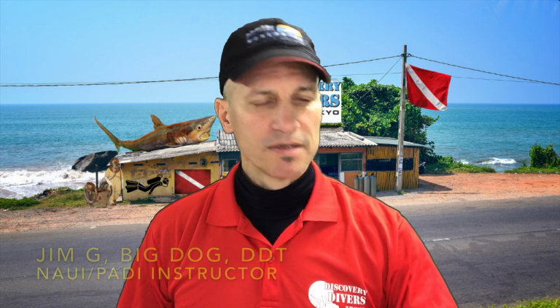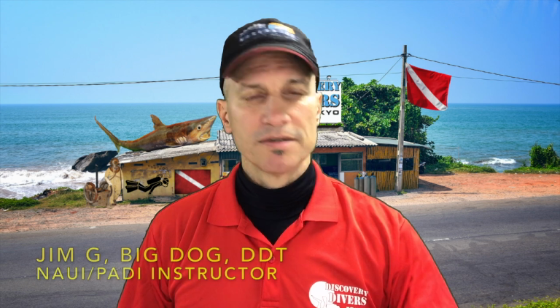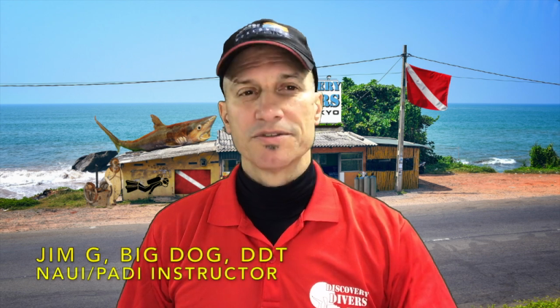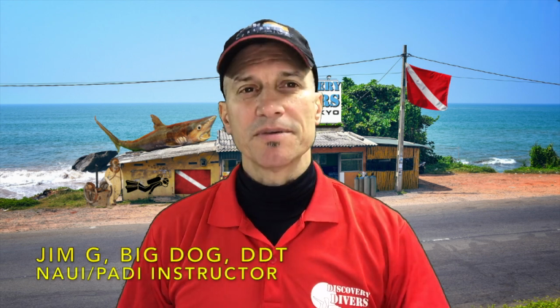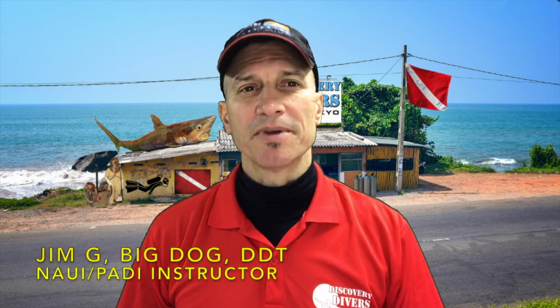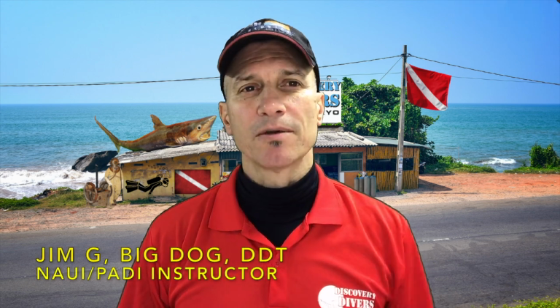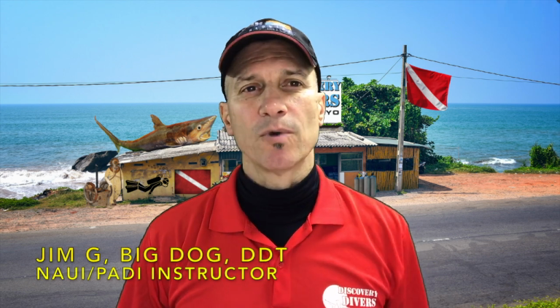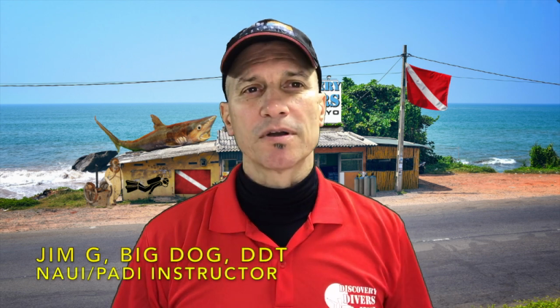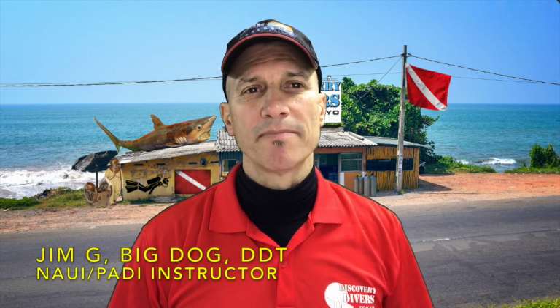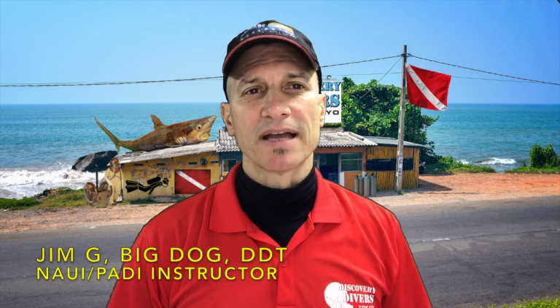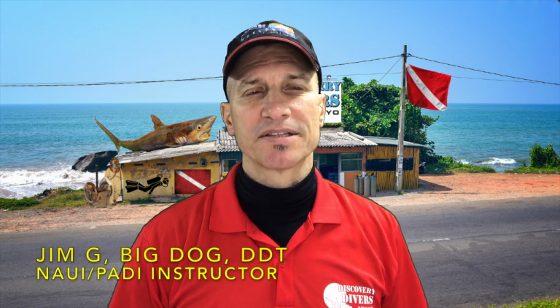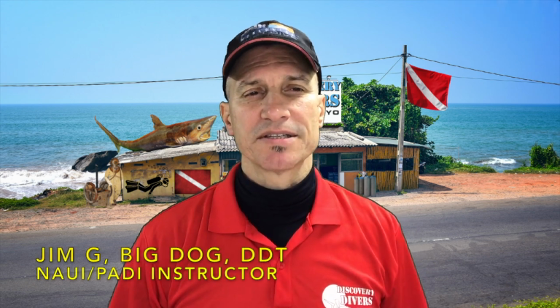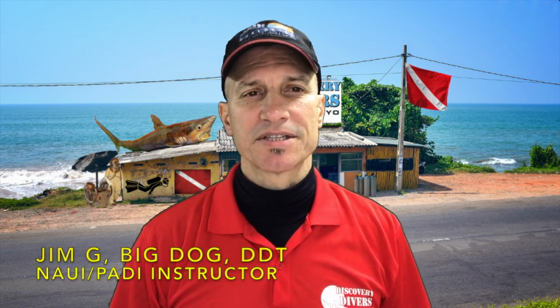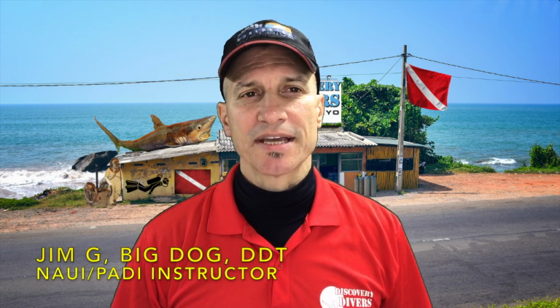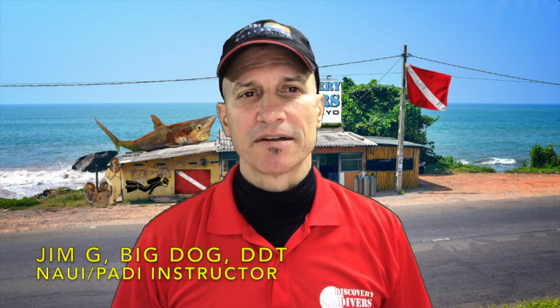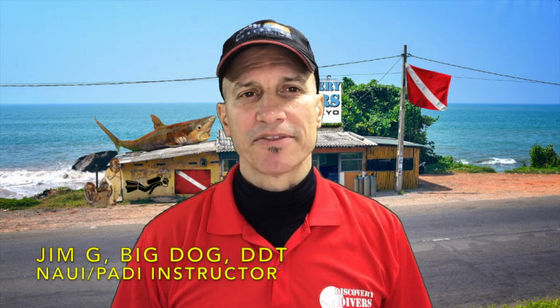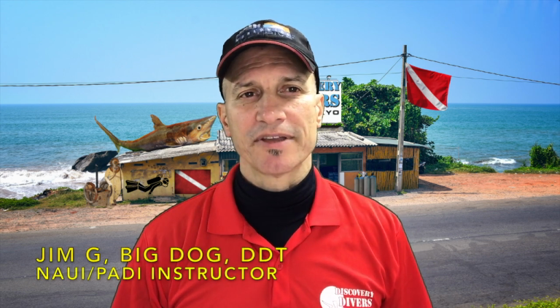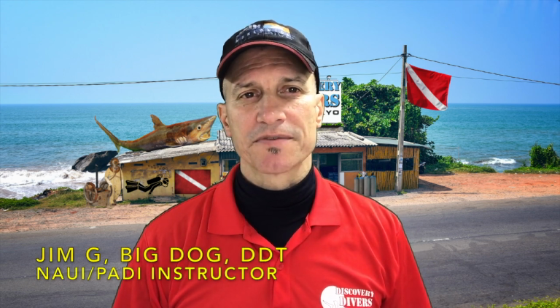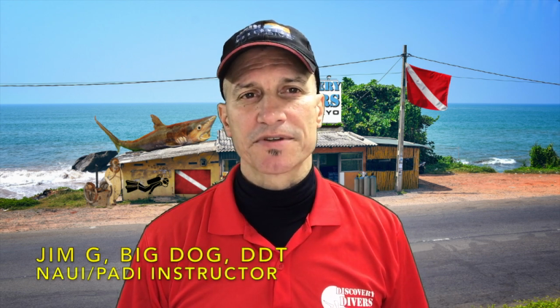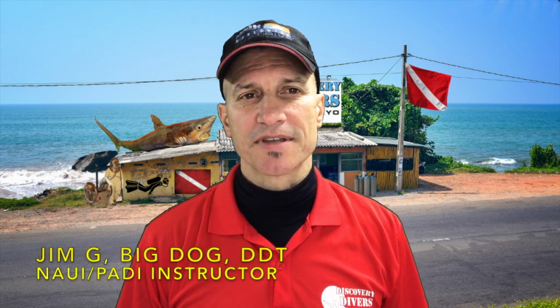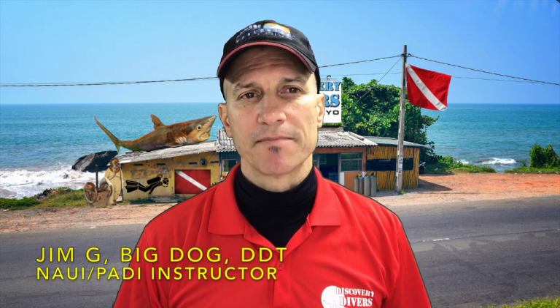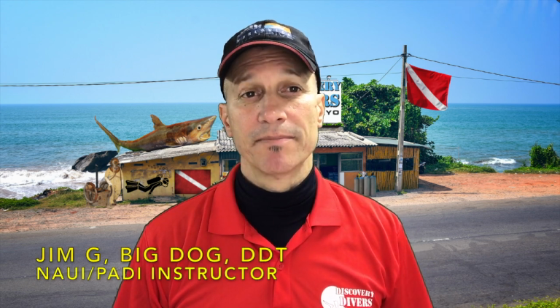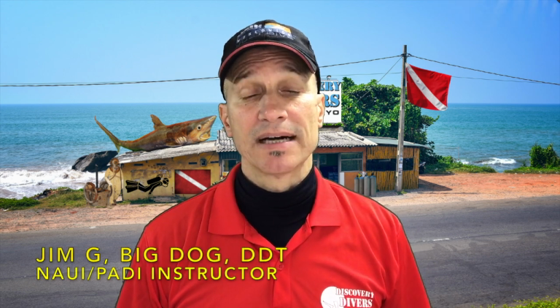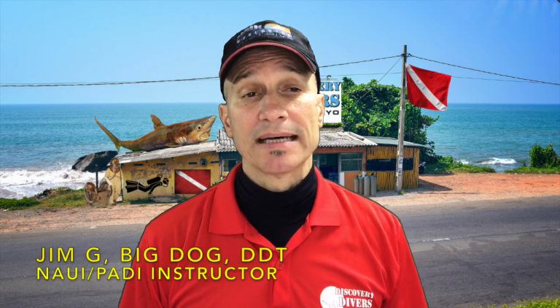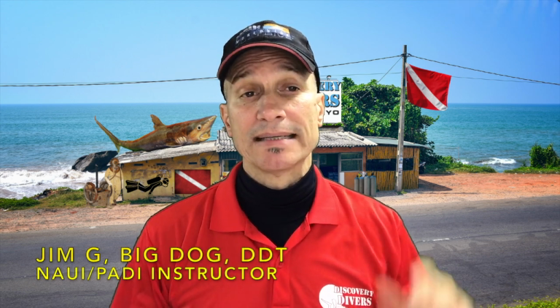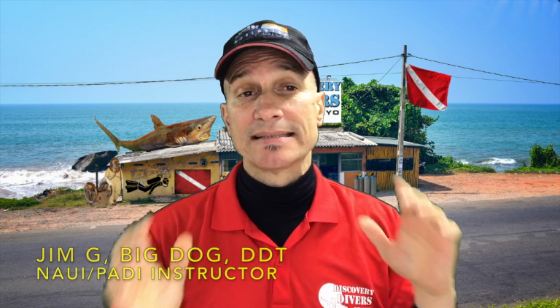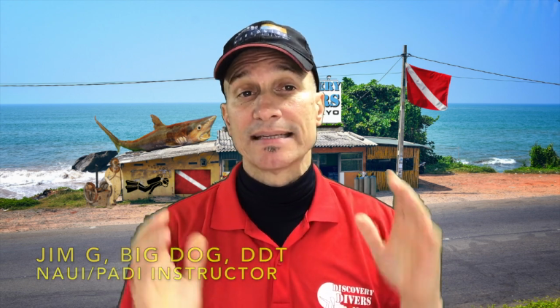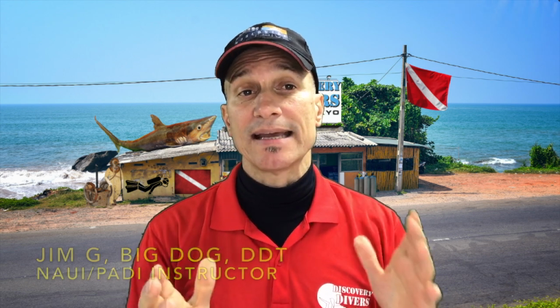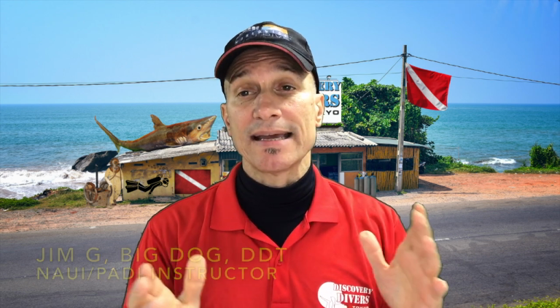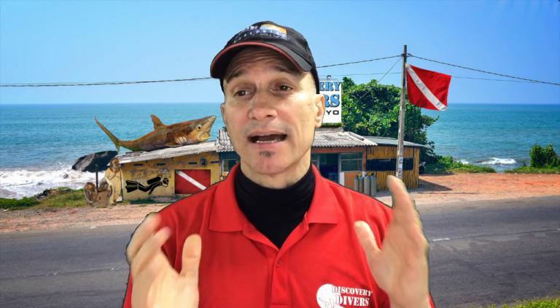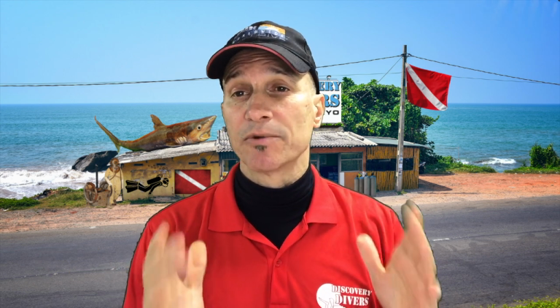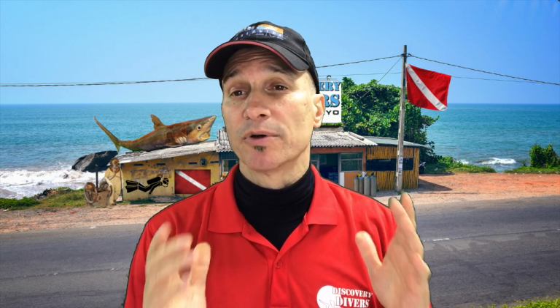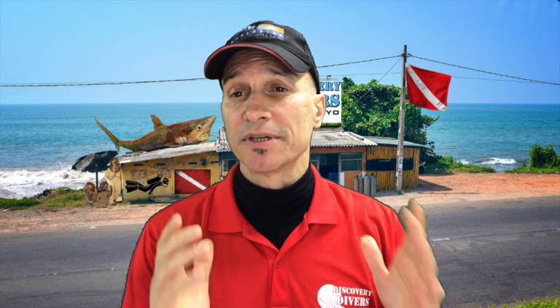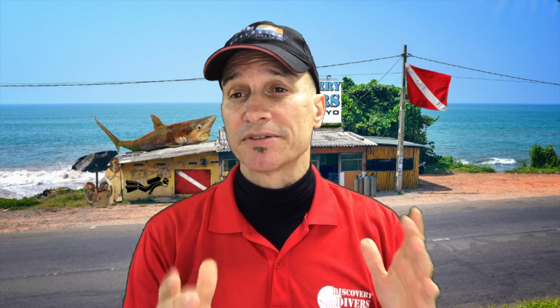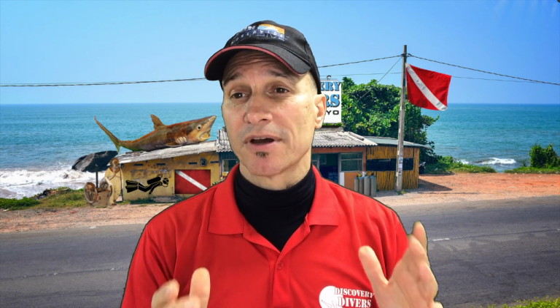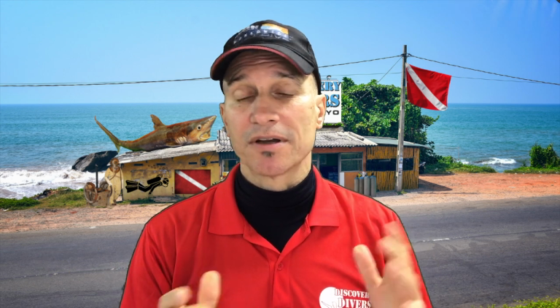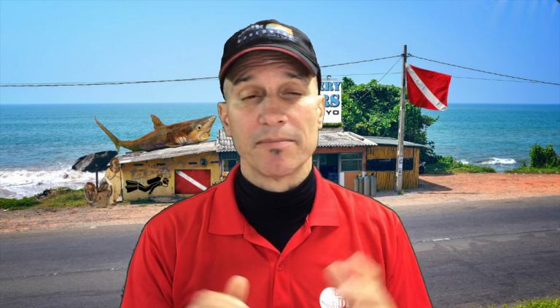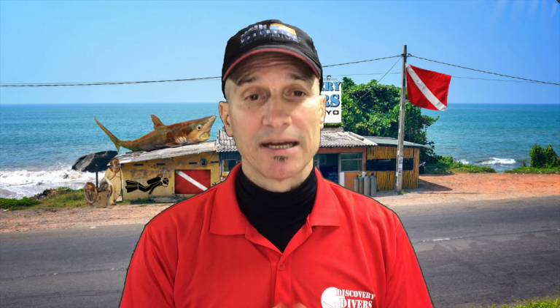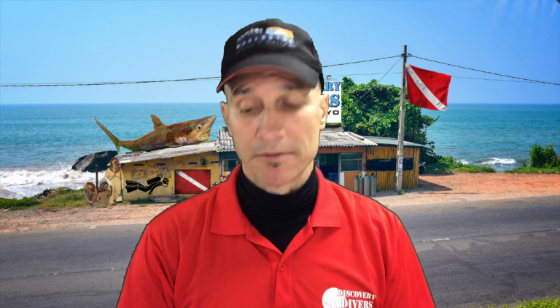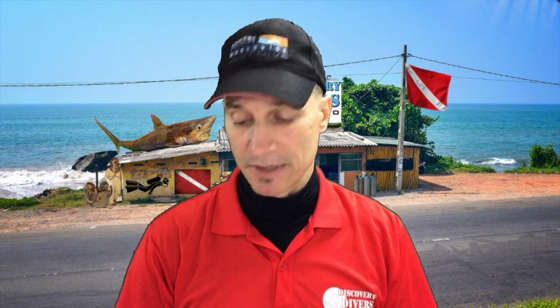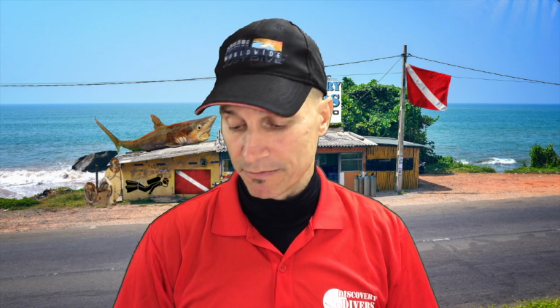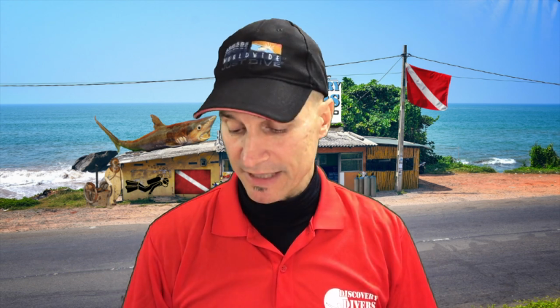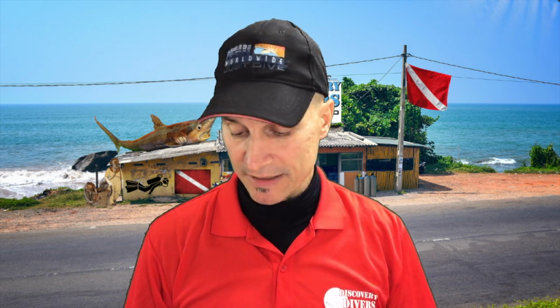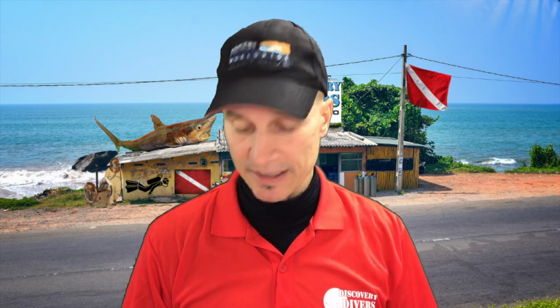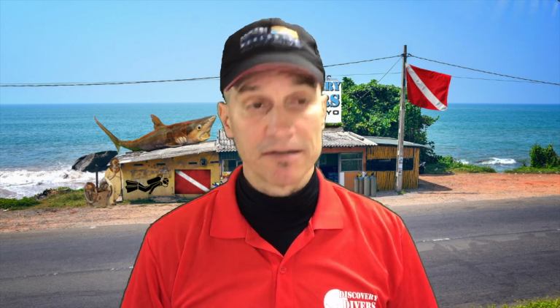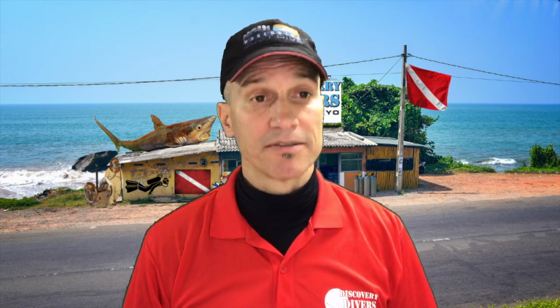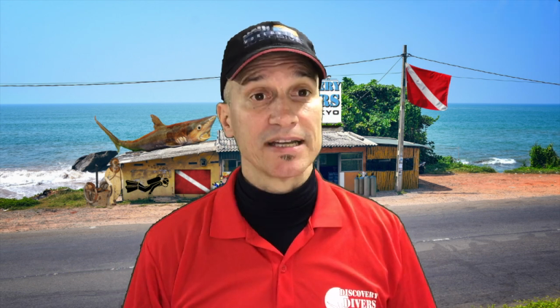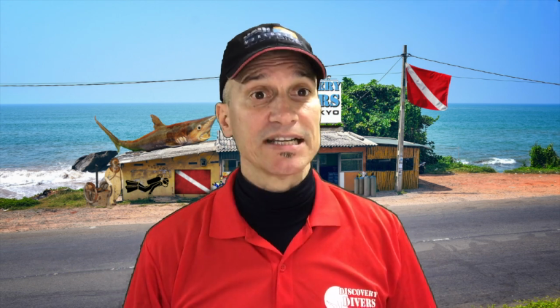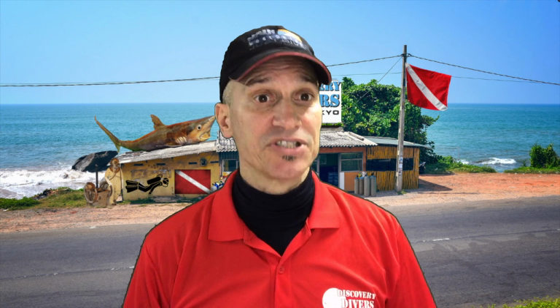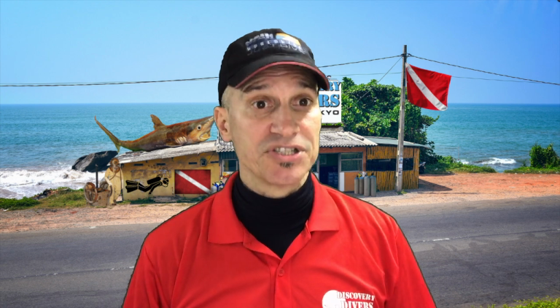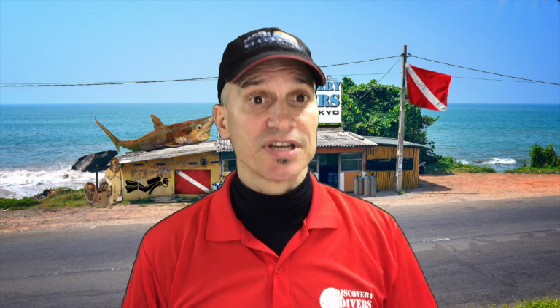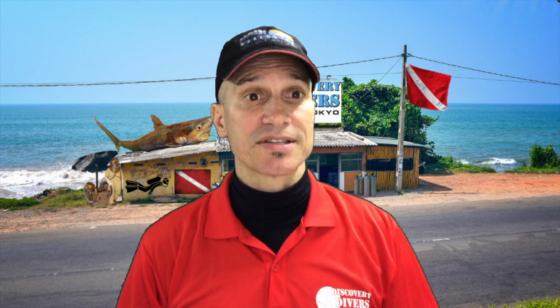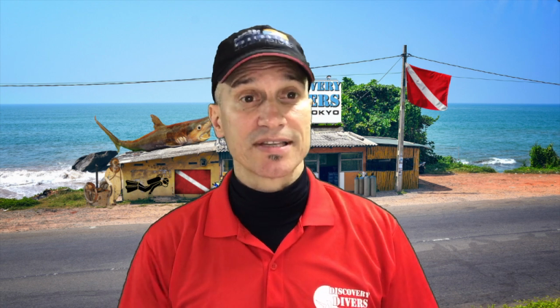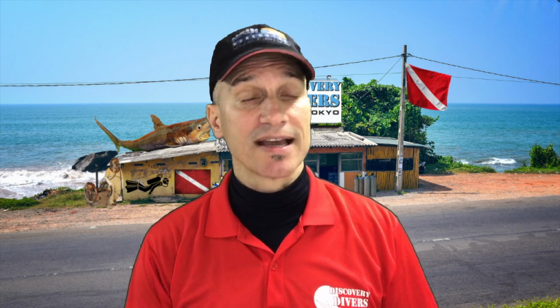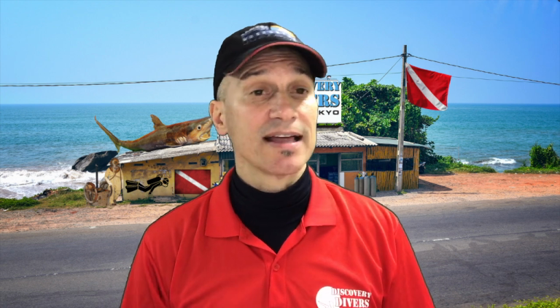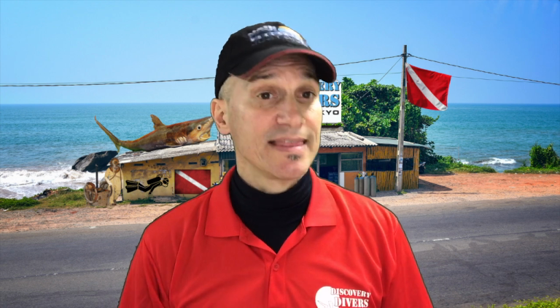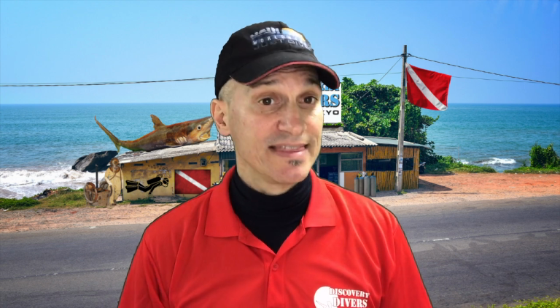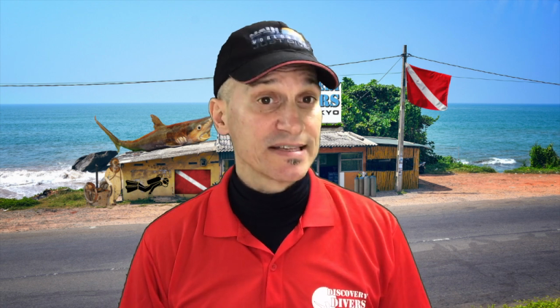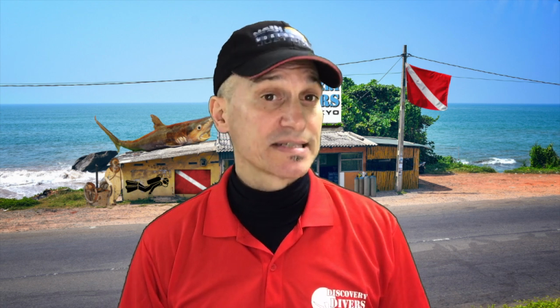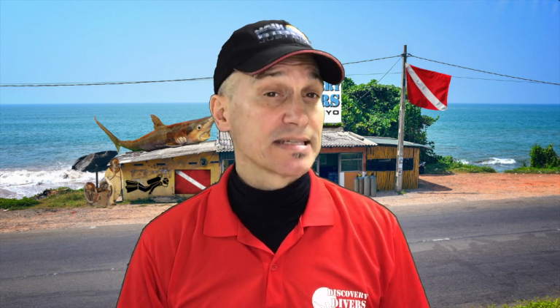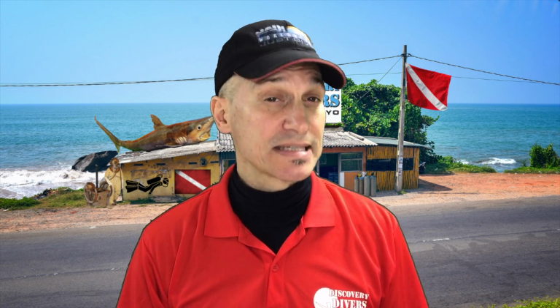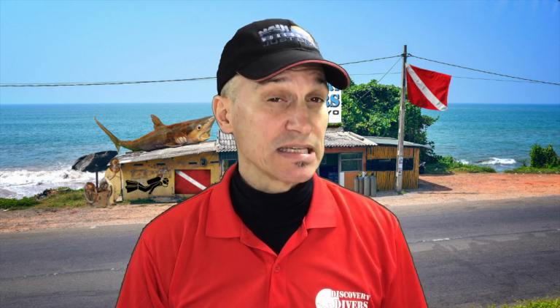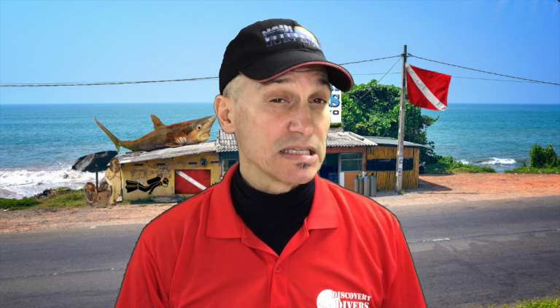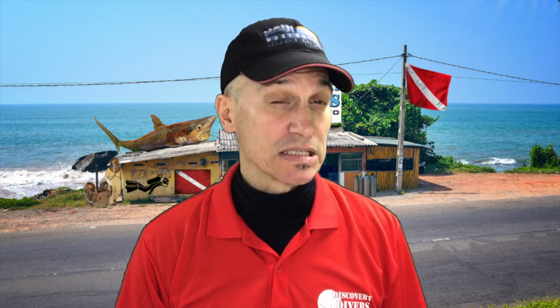Jim here. Welcome back to the channel. Thanks for stopping by. Today I'm going to talk about a regulator that I just got this season.